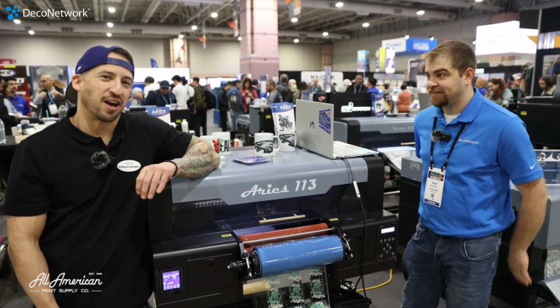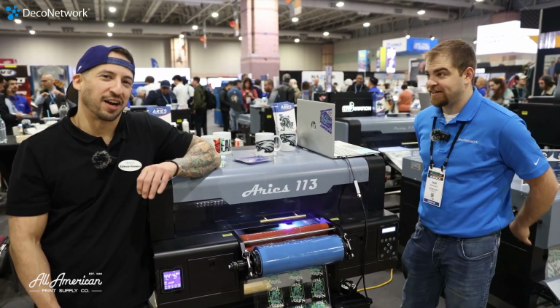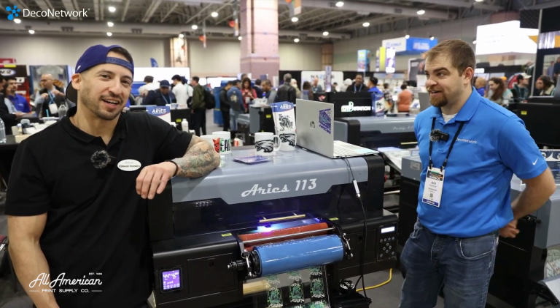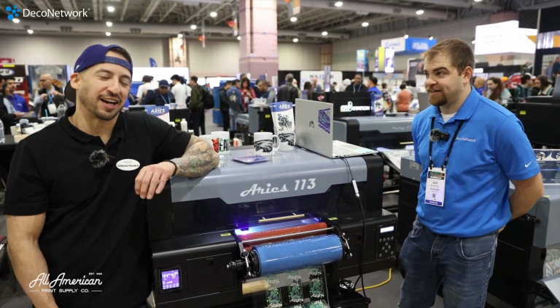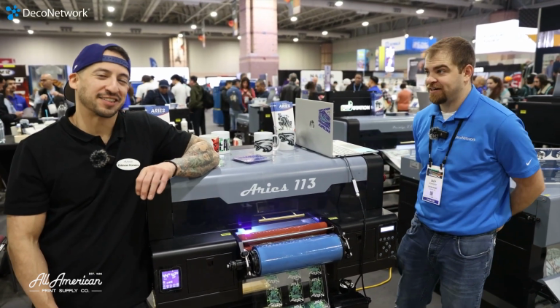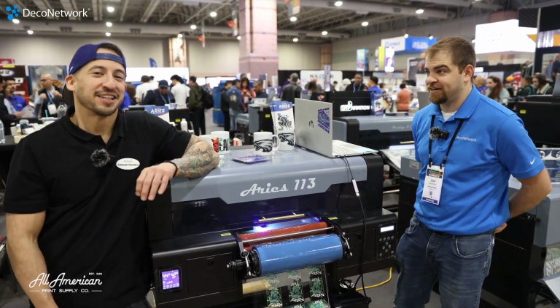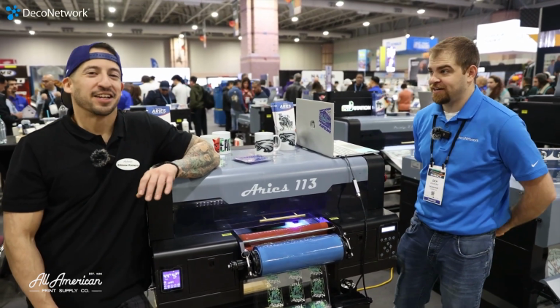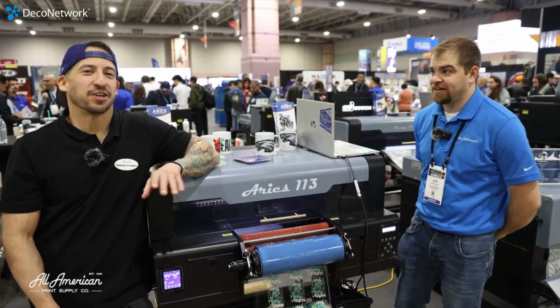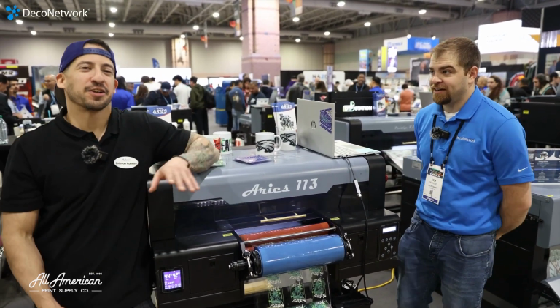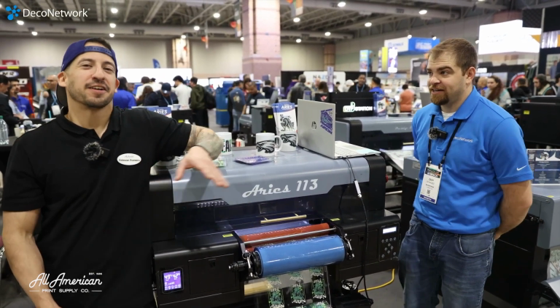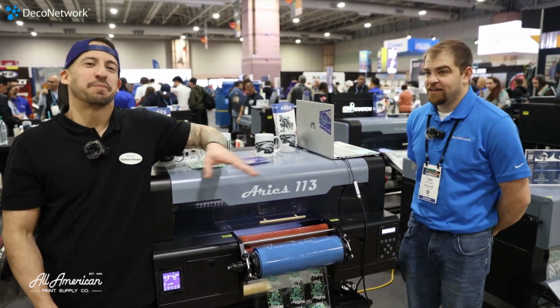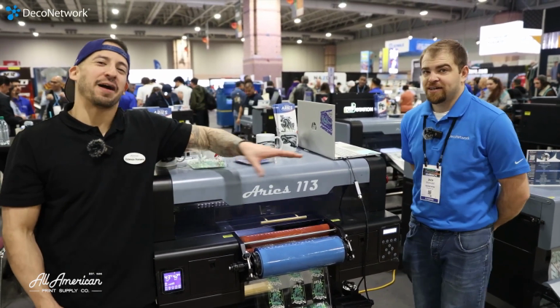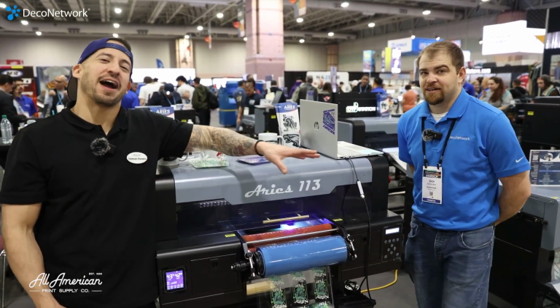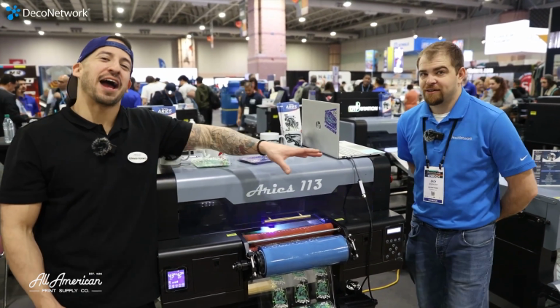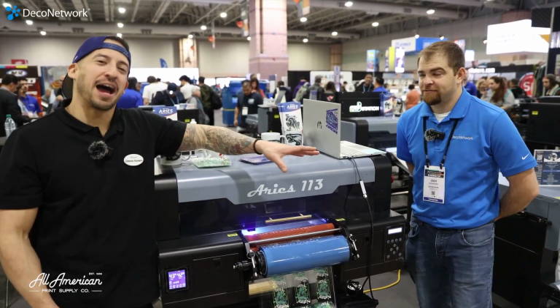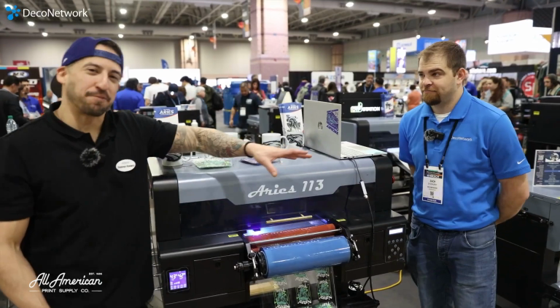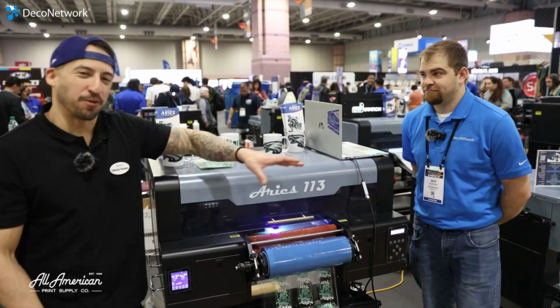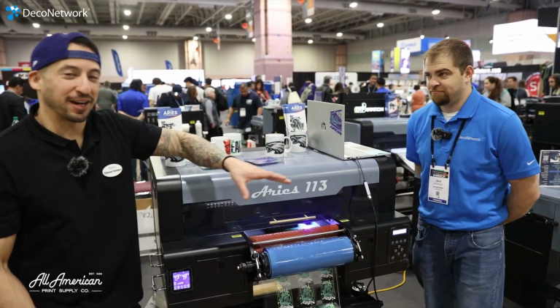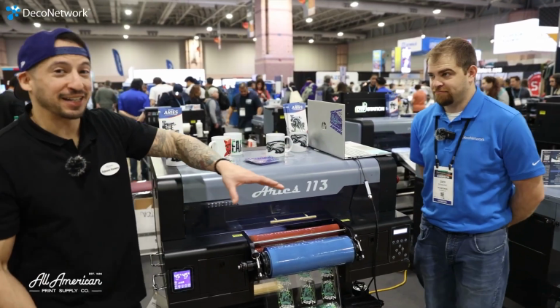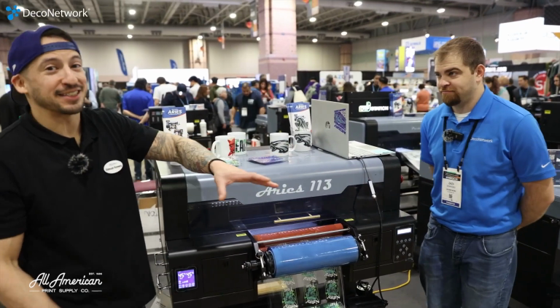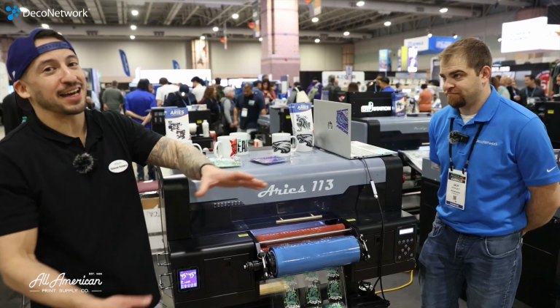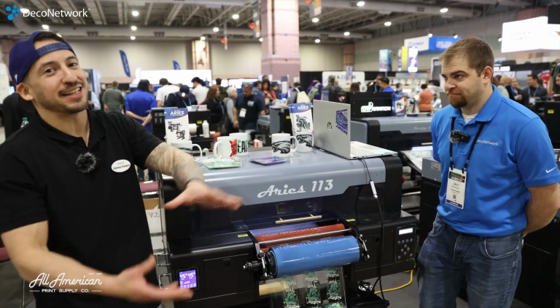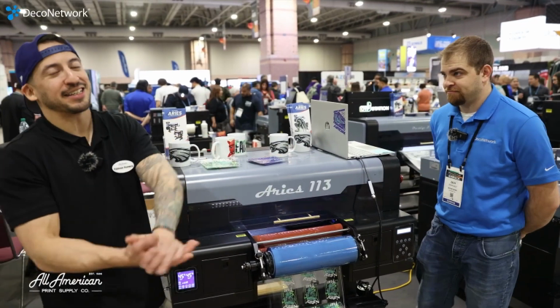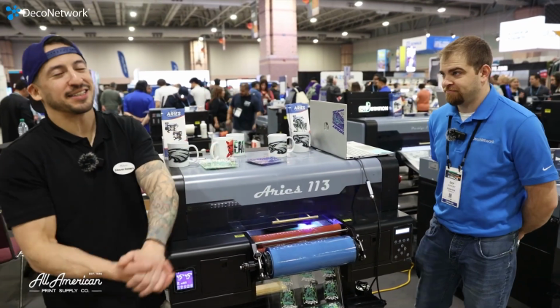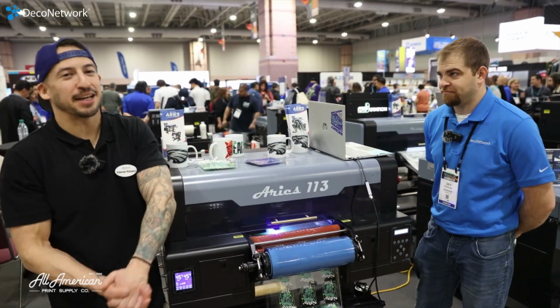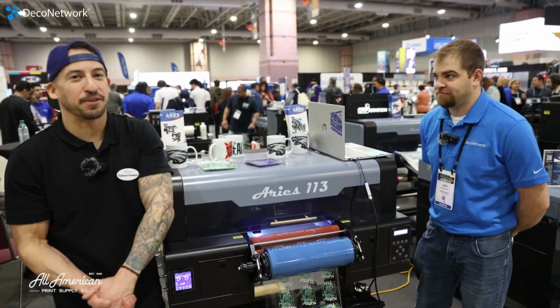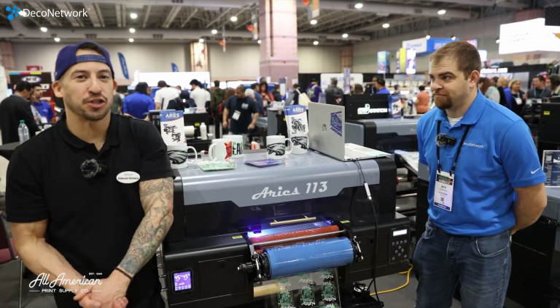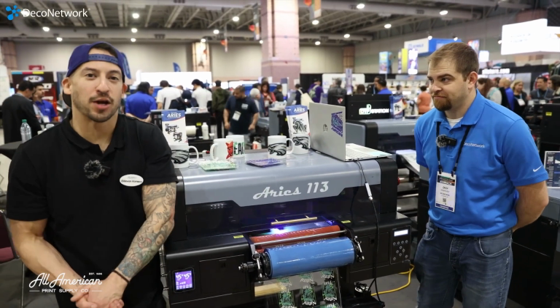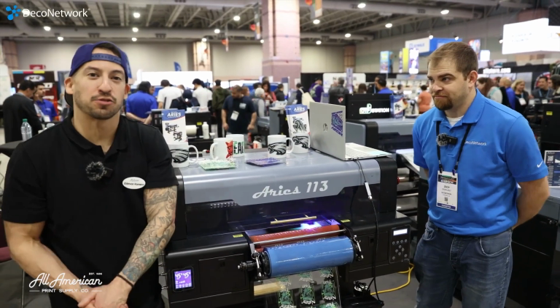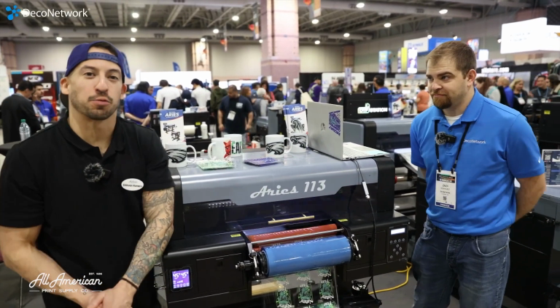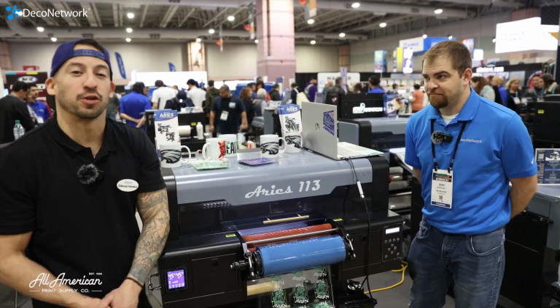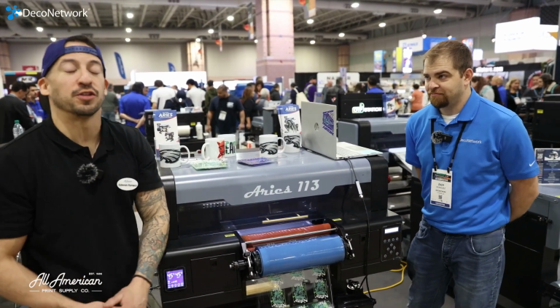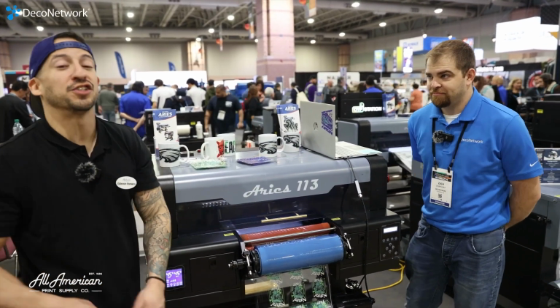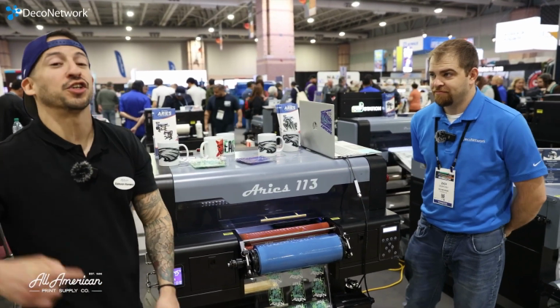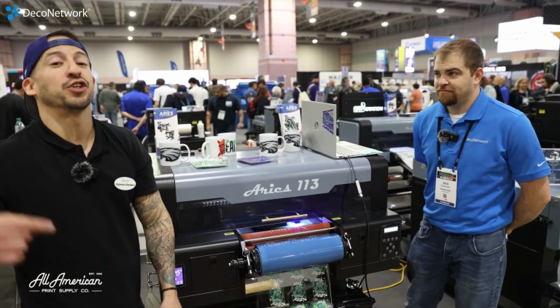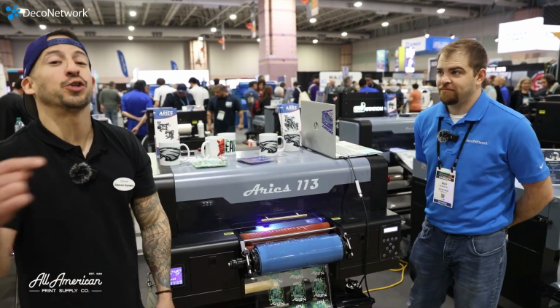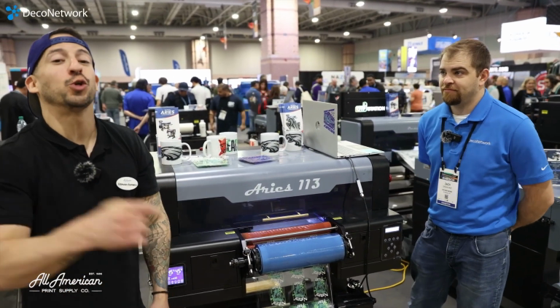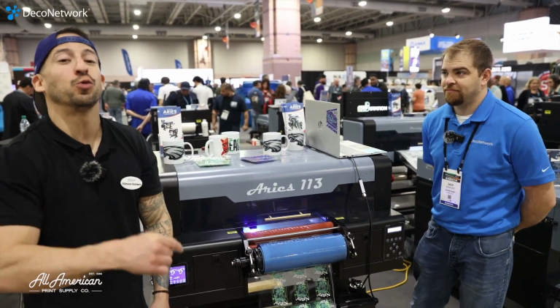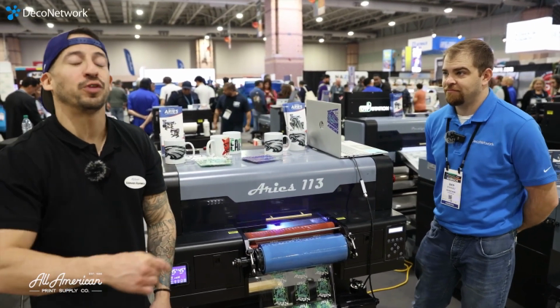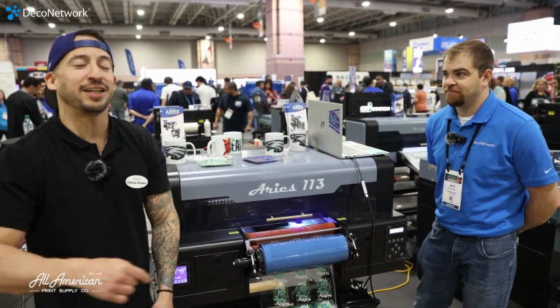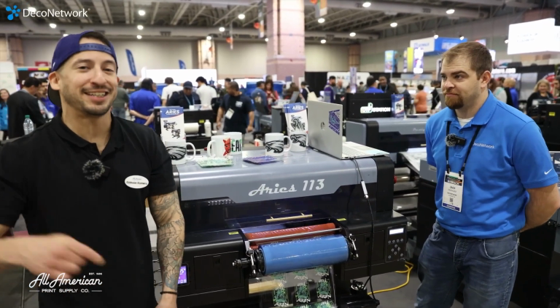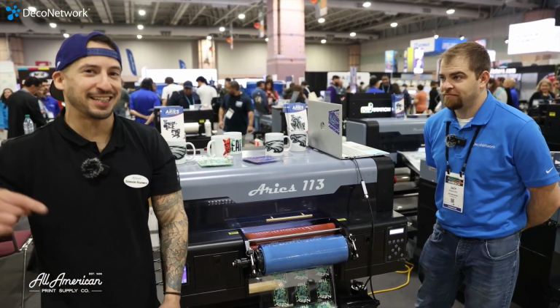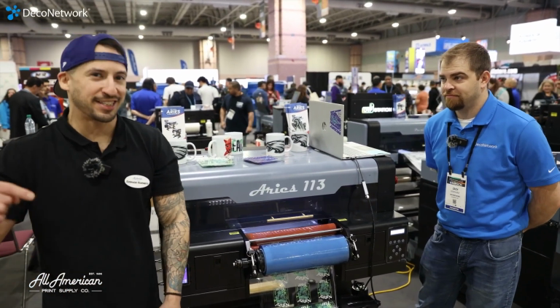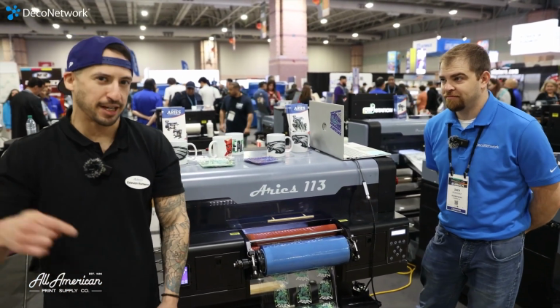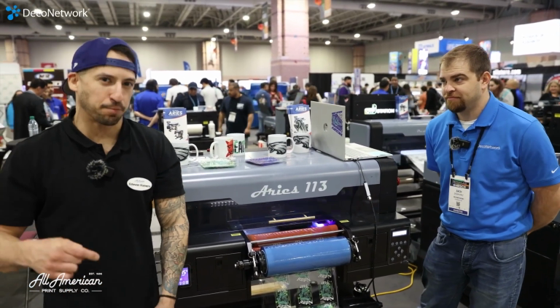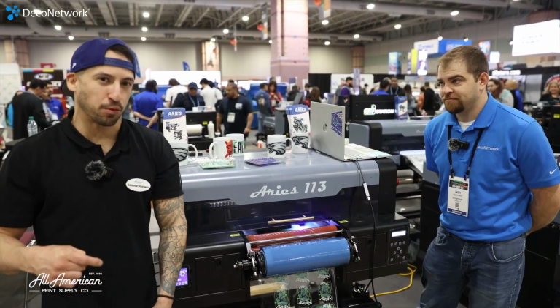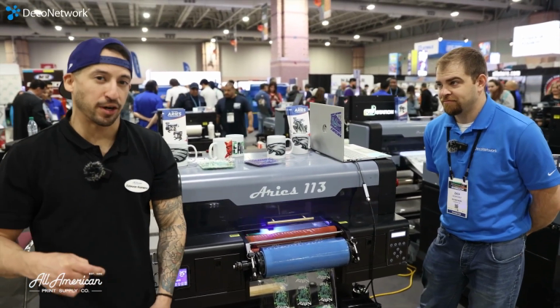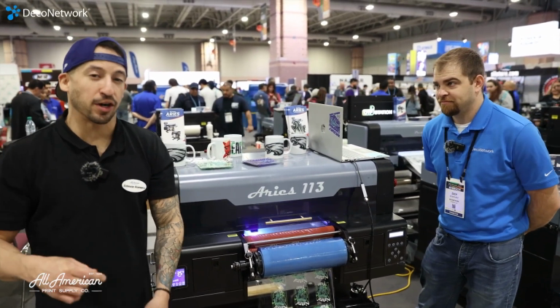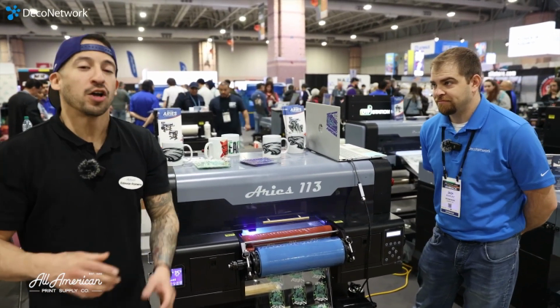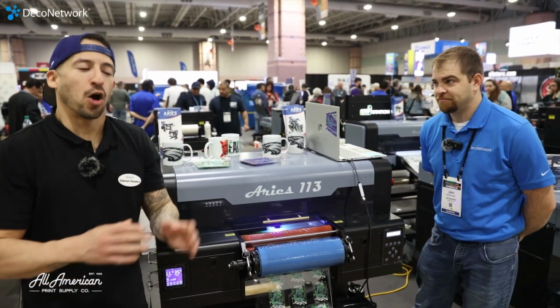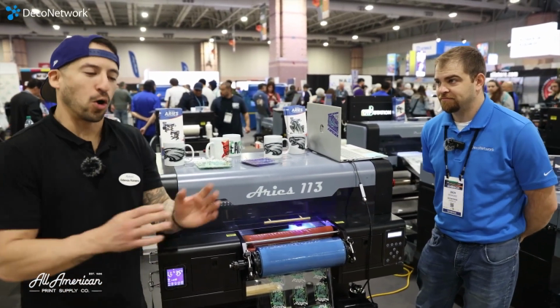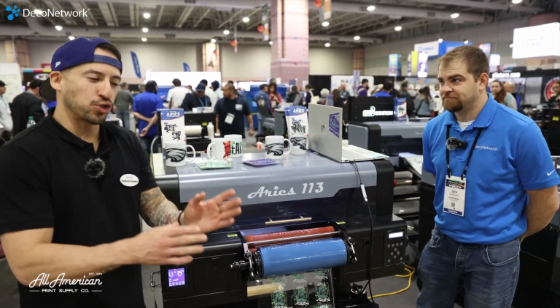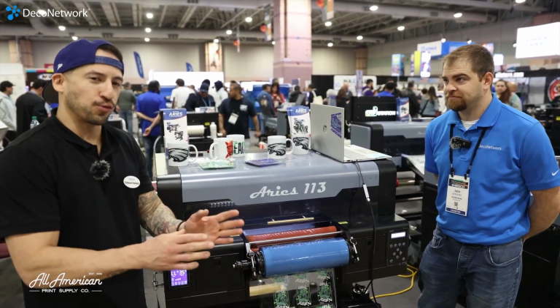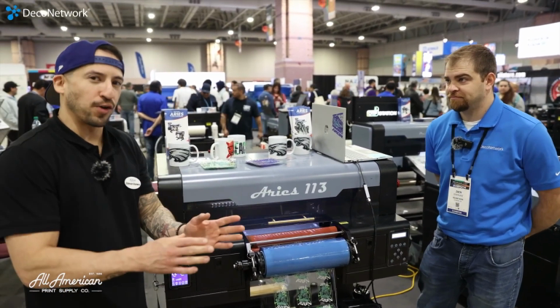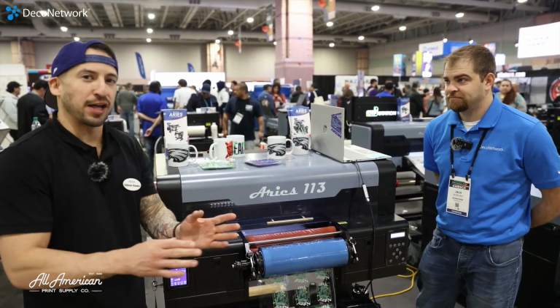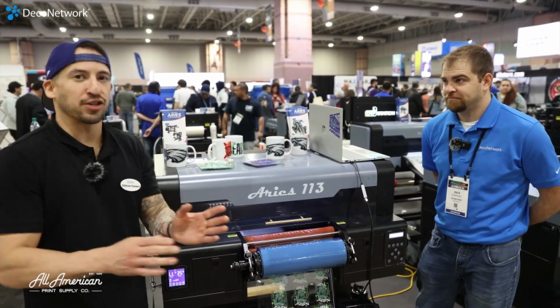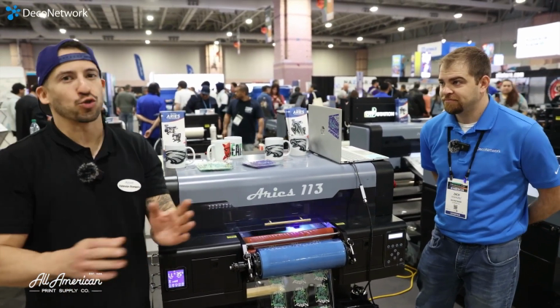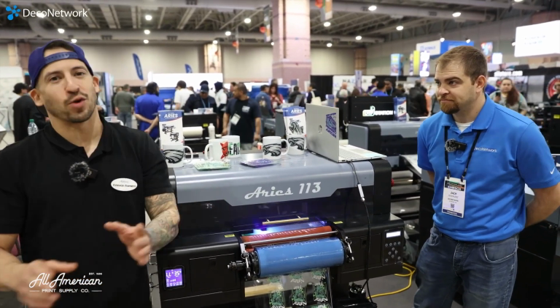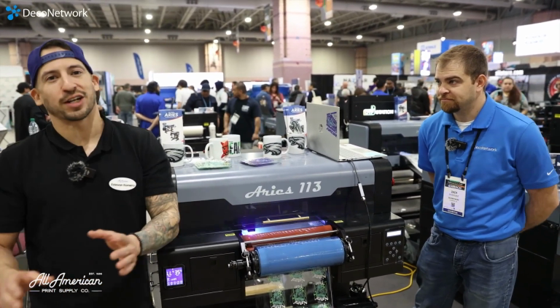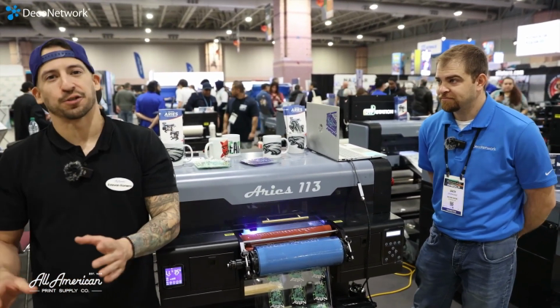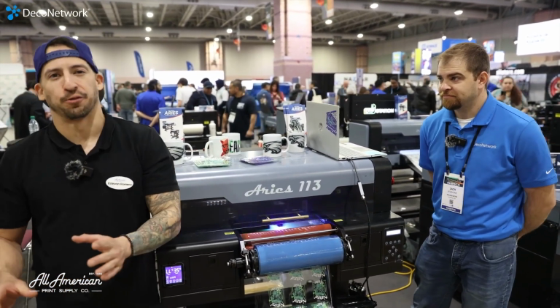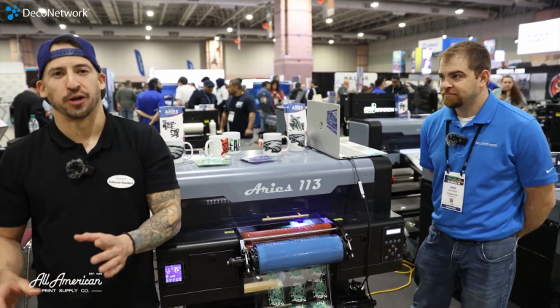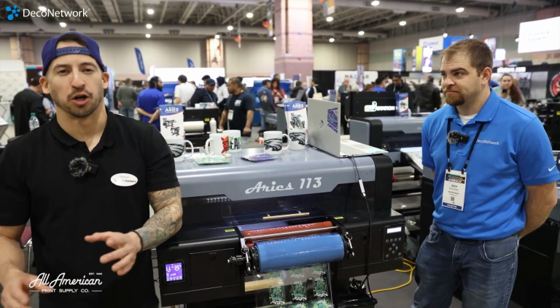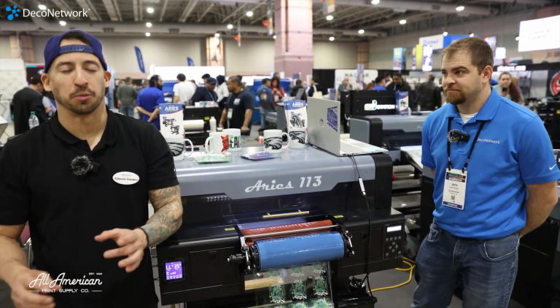Alright guys, you're about half right — it's not a DTF heat transfer printer. This is a UV DTF printer. Ultraviolet direct-to-film.